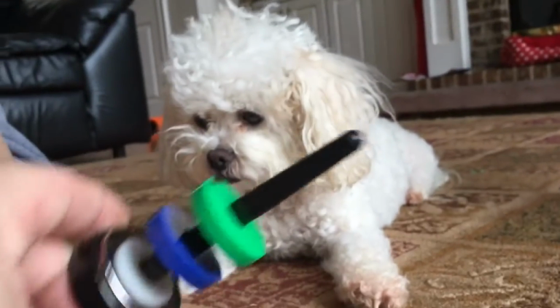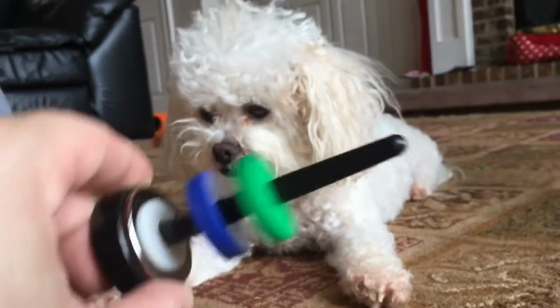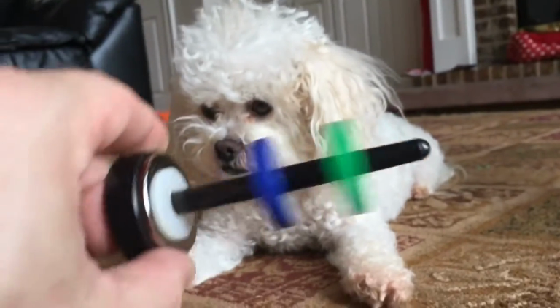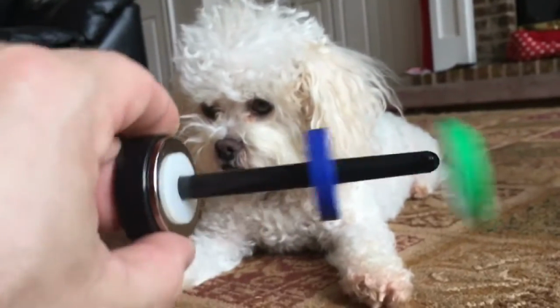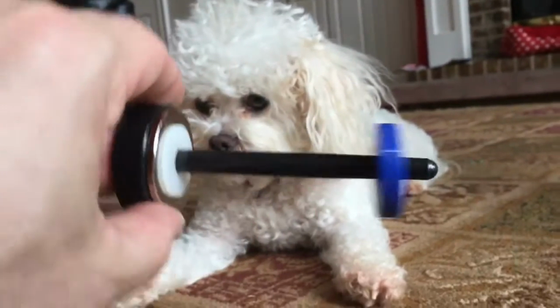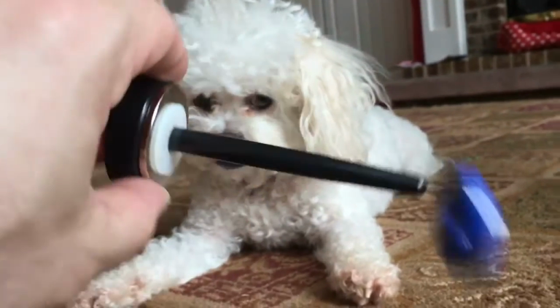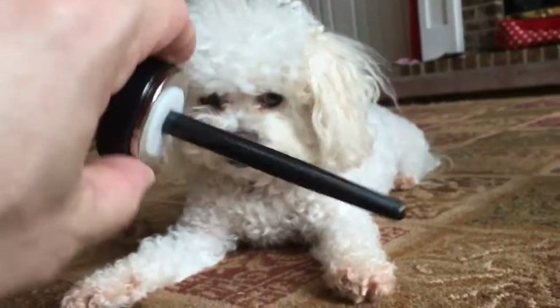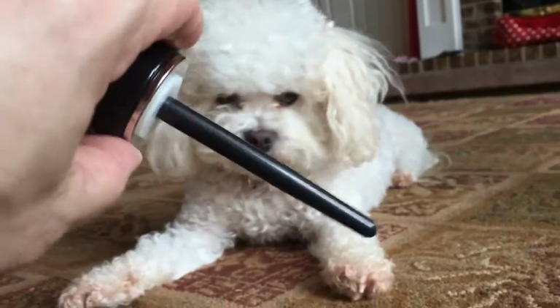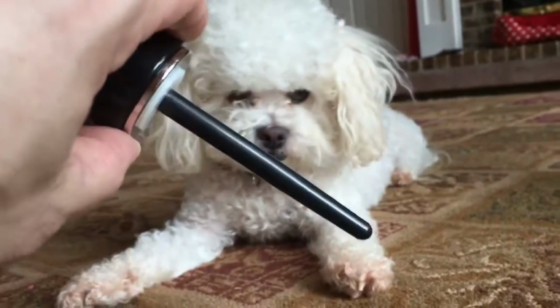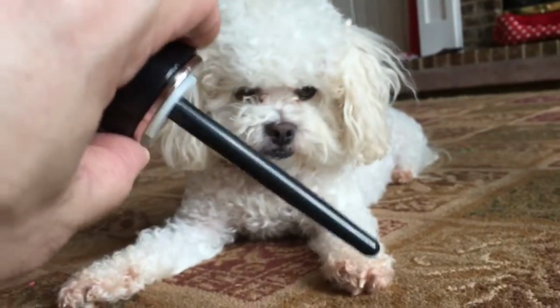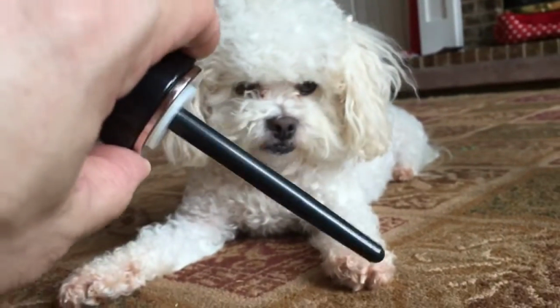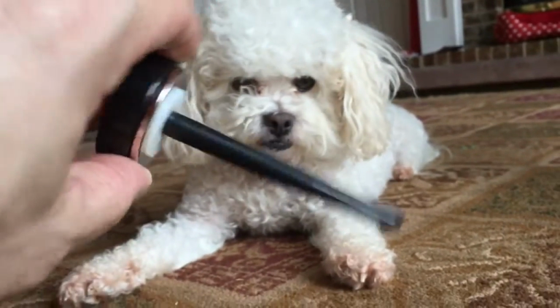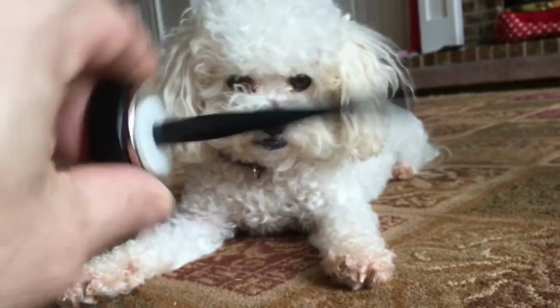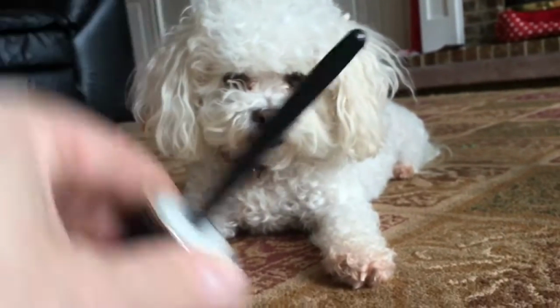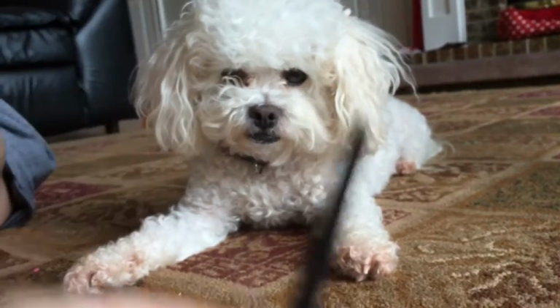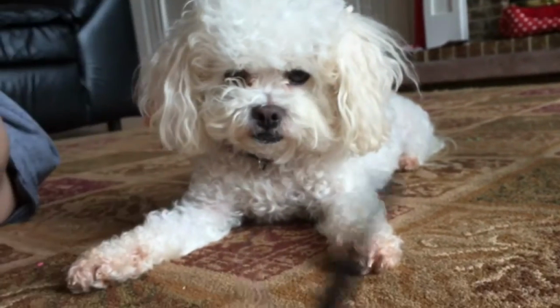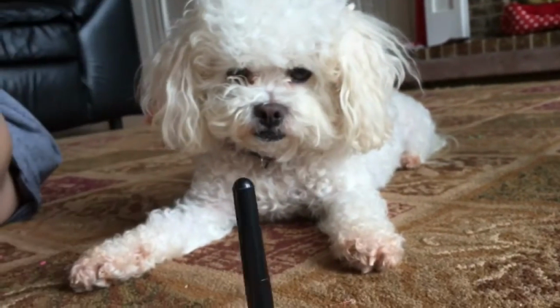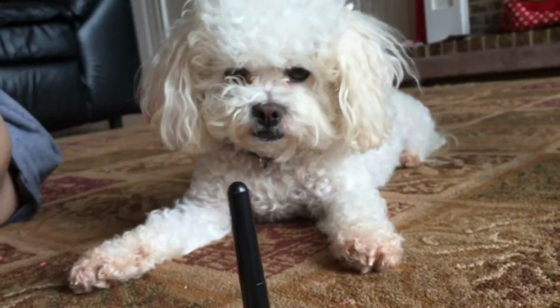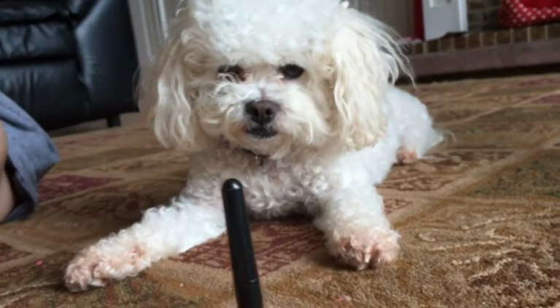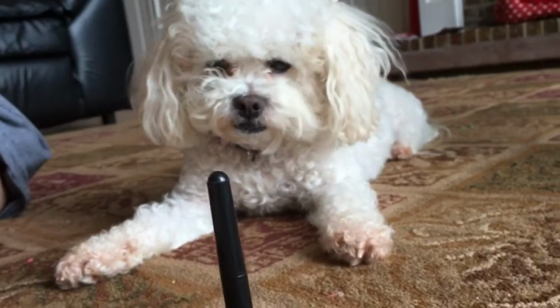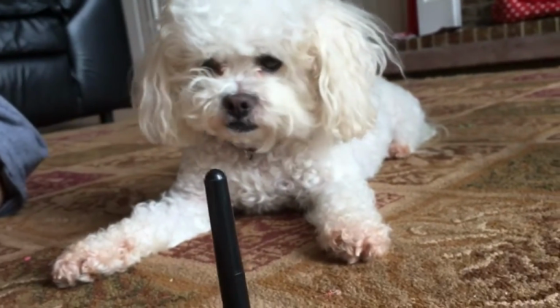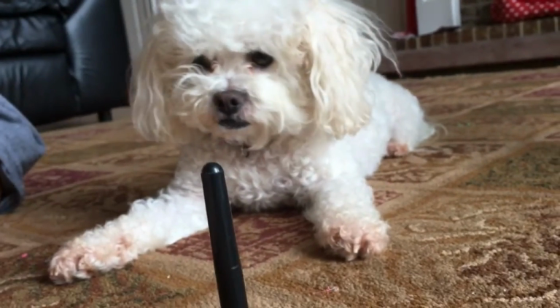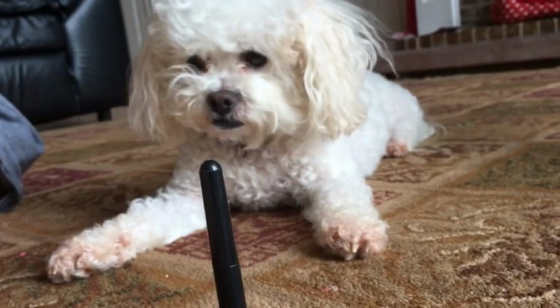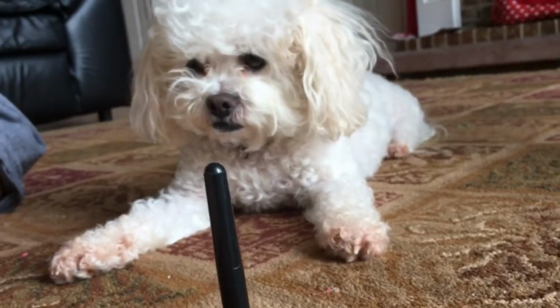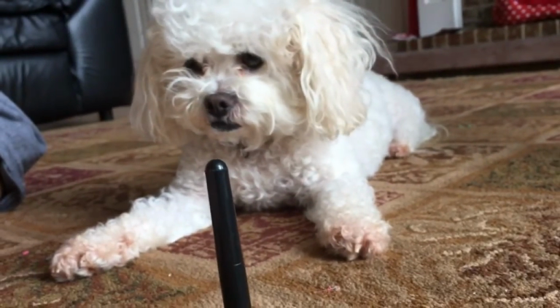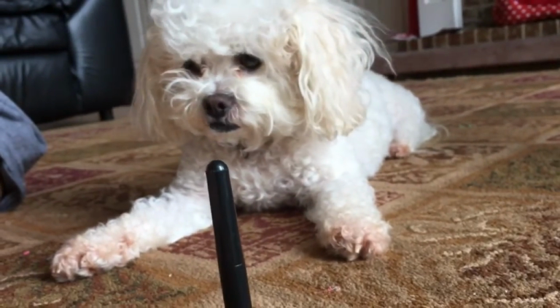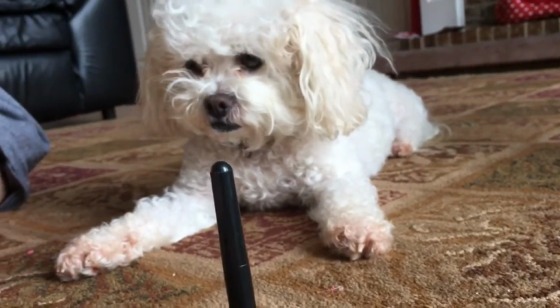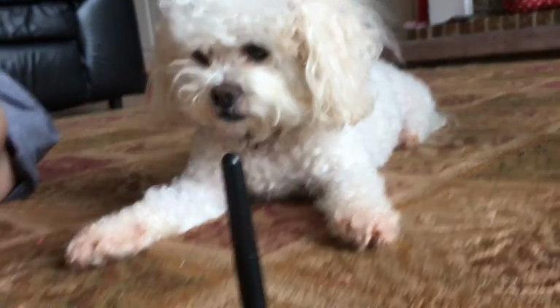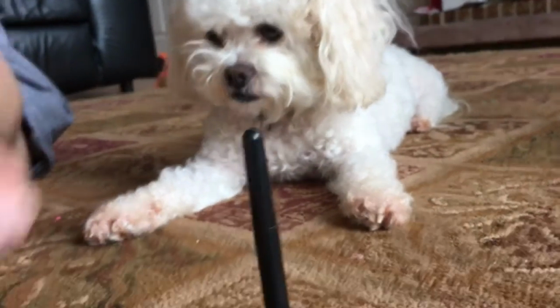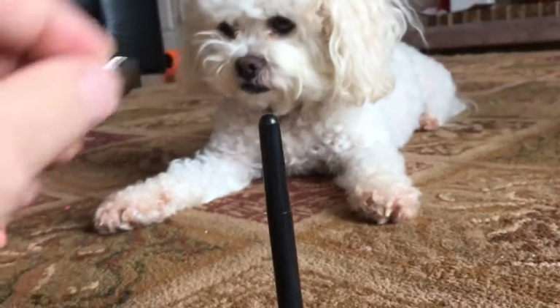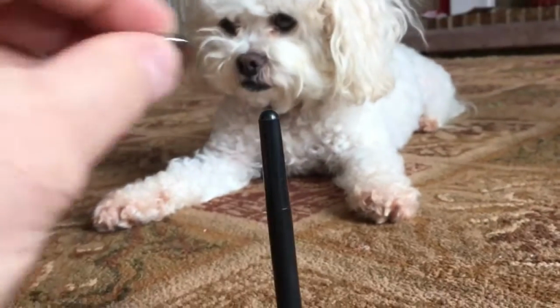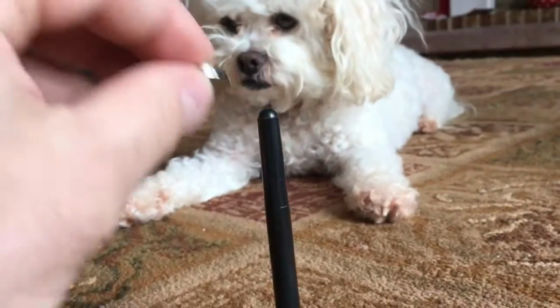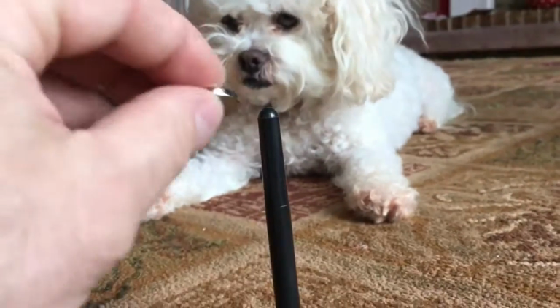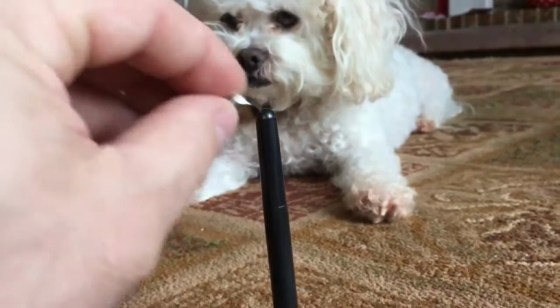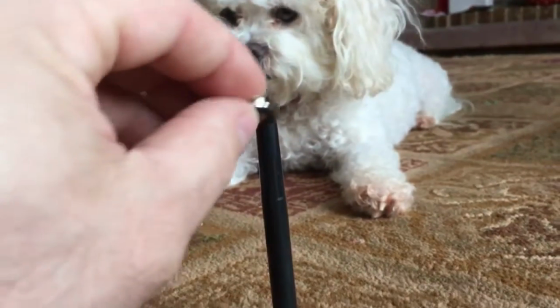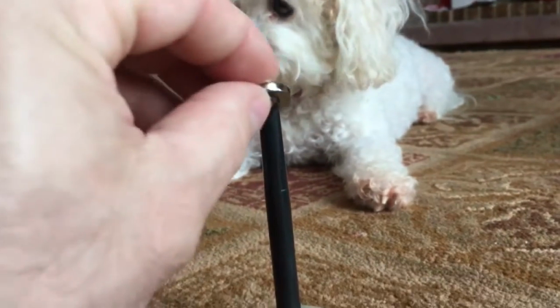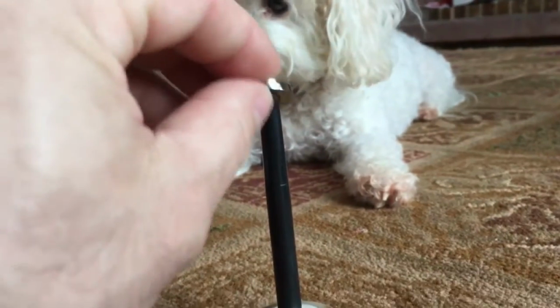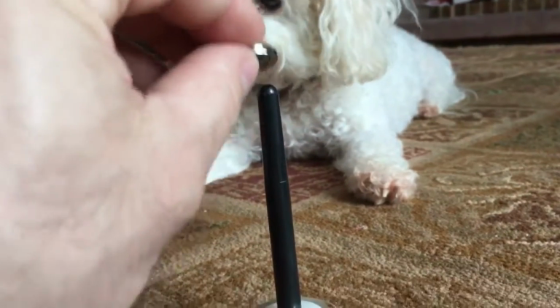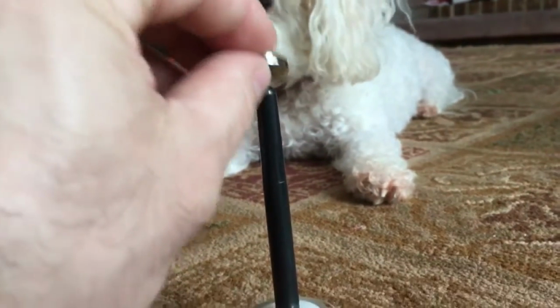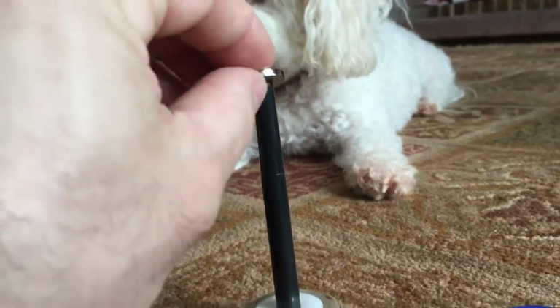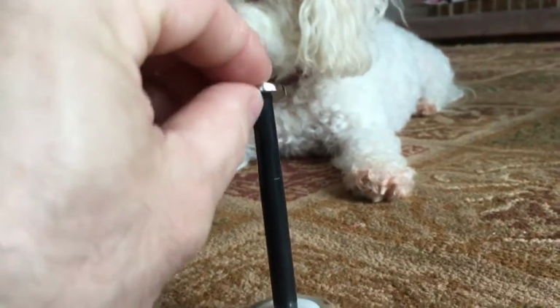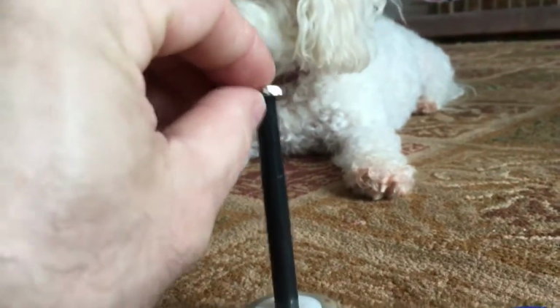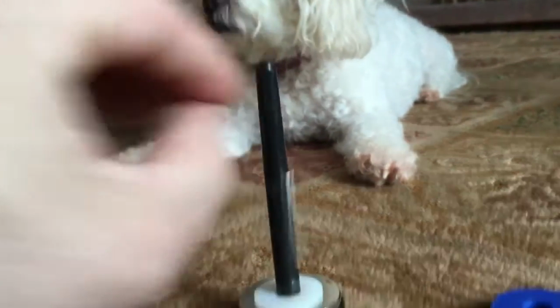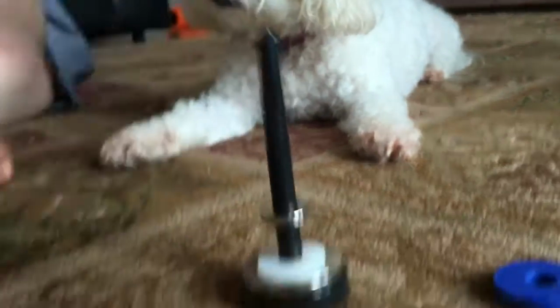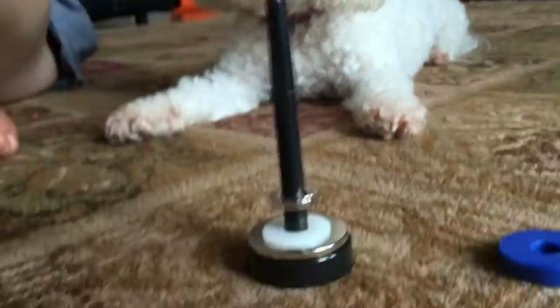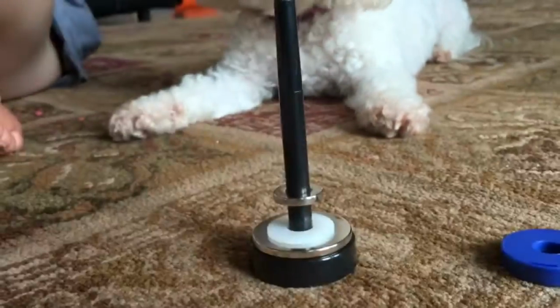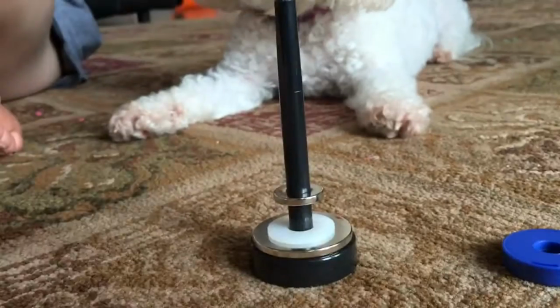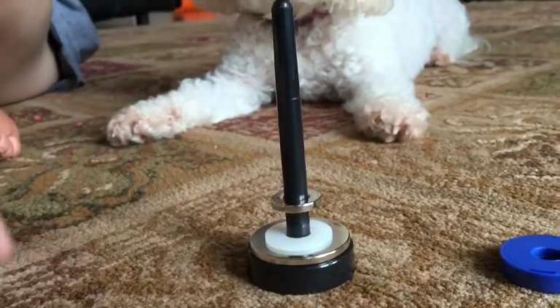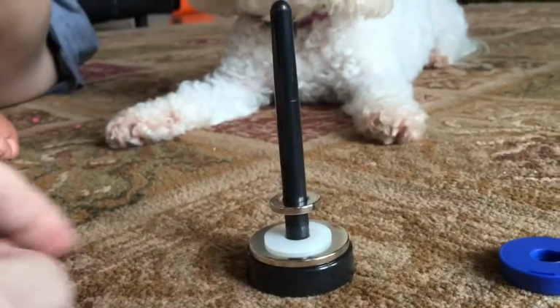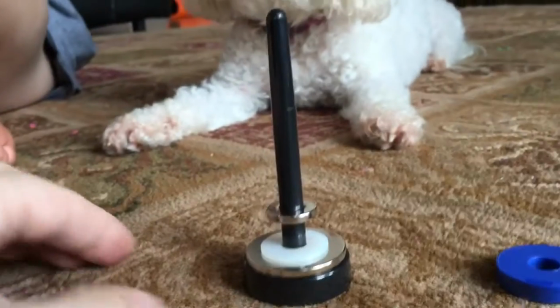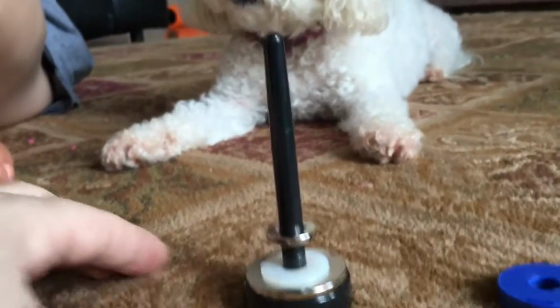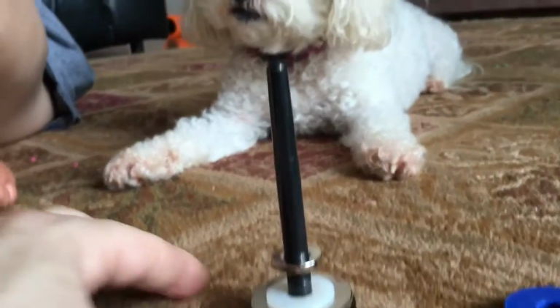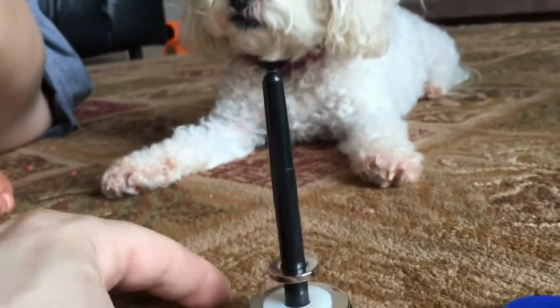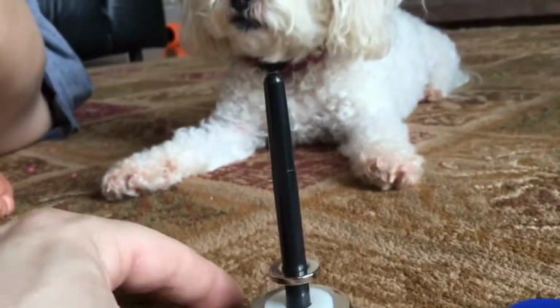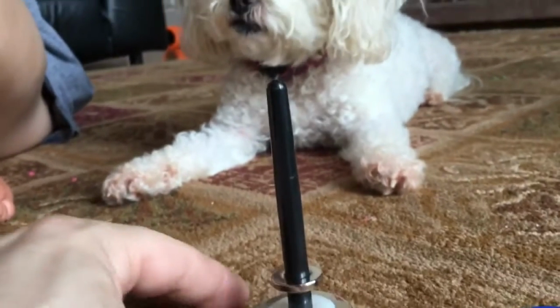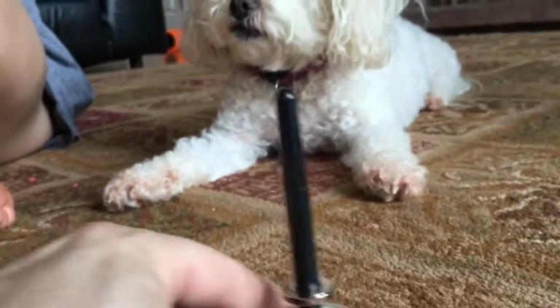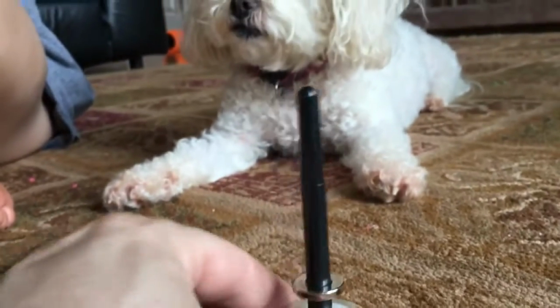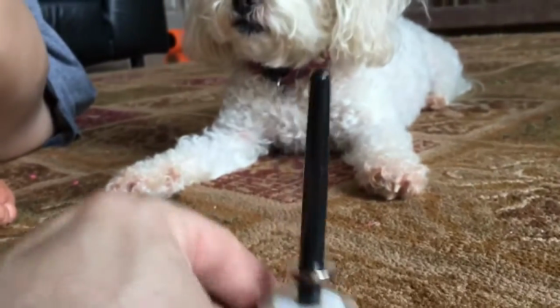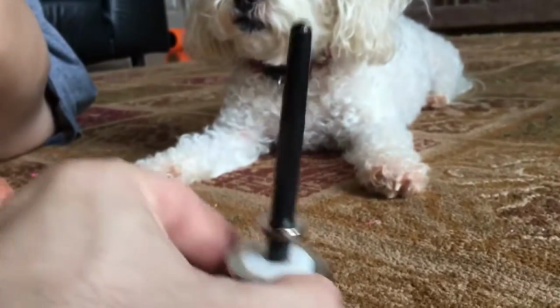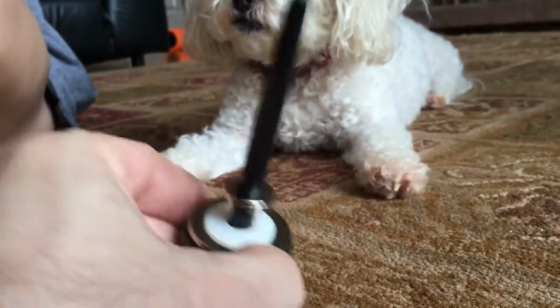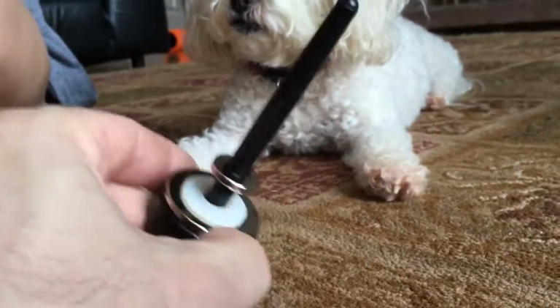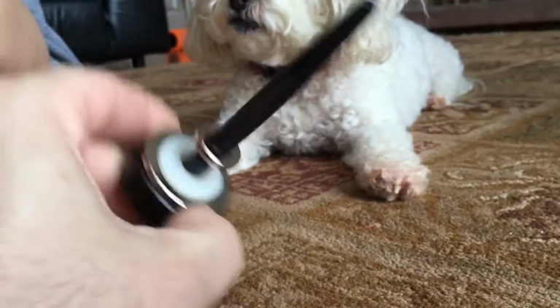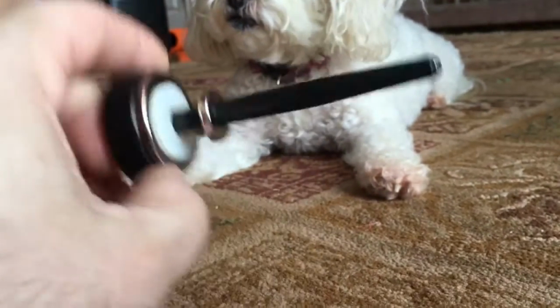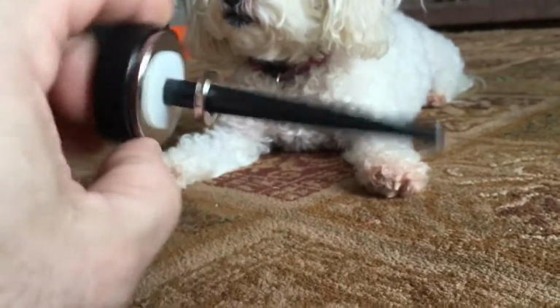Watch what happens when I tip them over. Watch what happens when I put this one on. Now watch when I tip this one over.